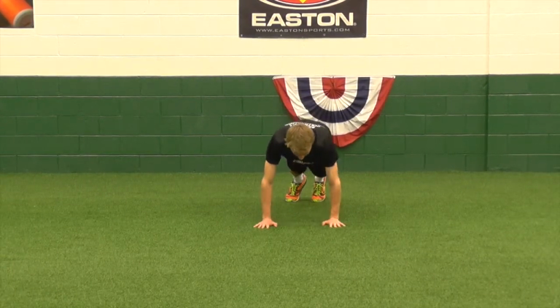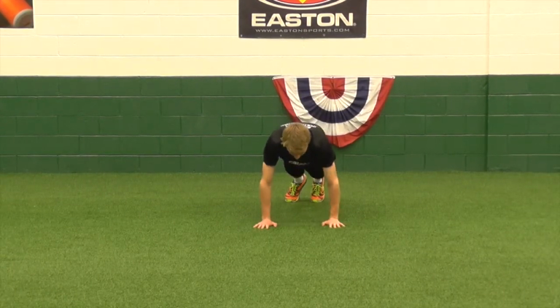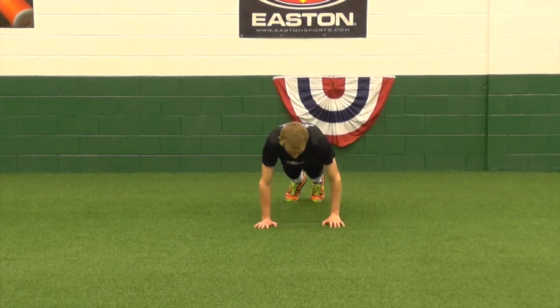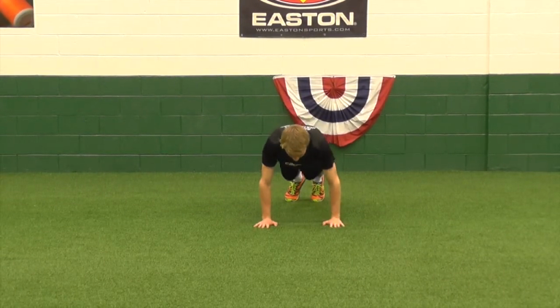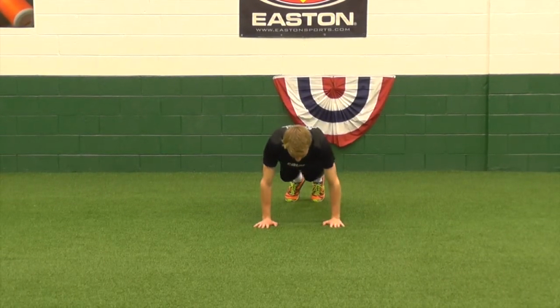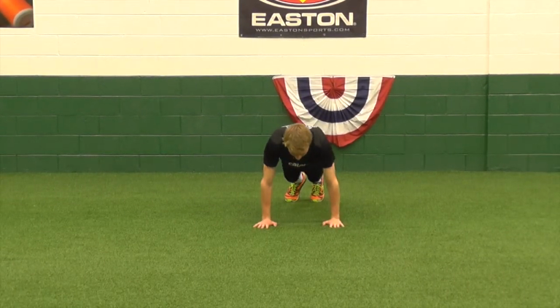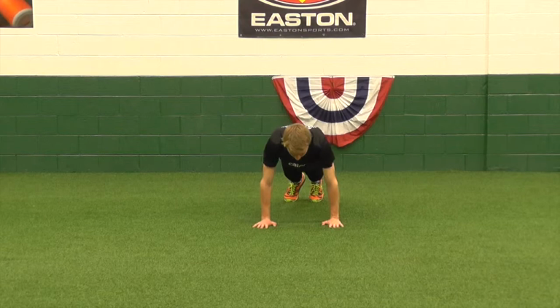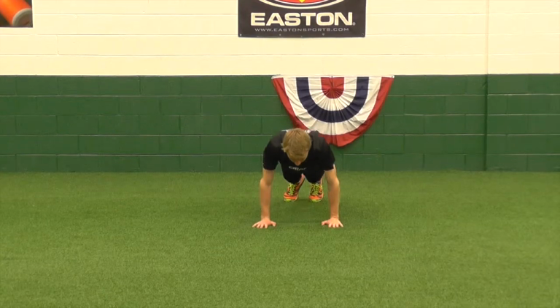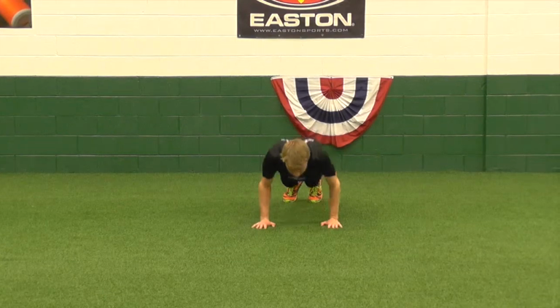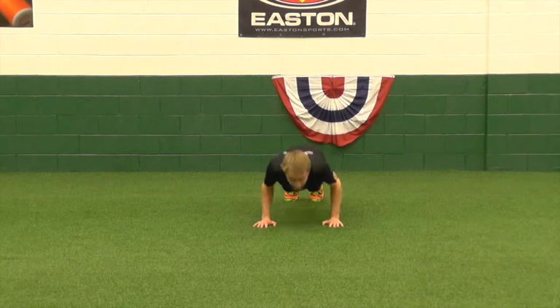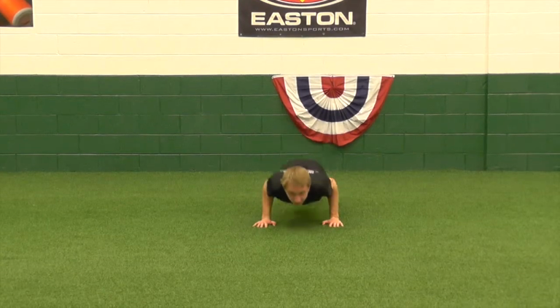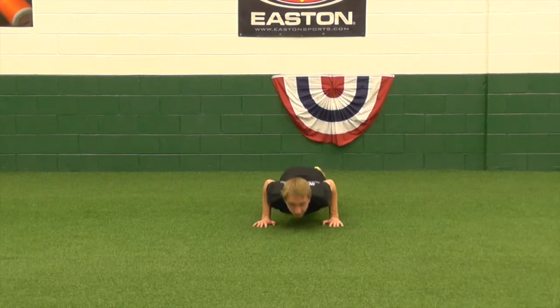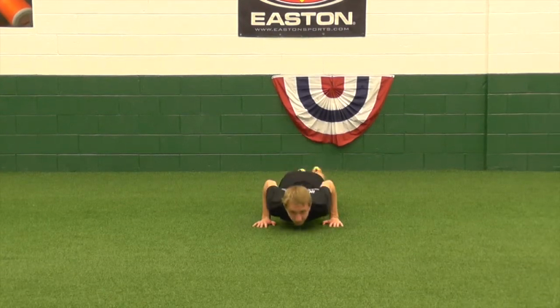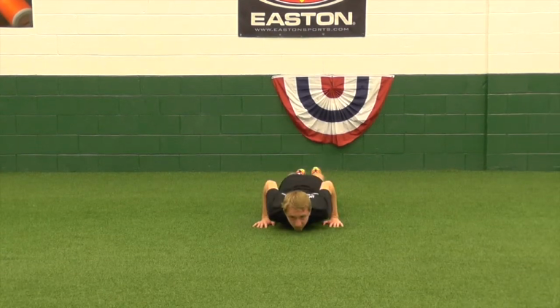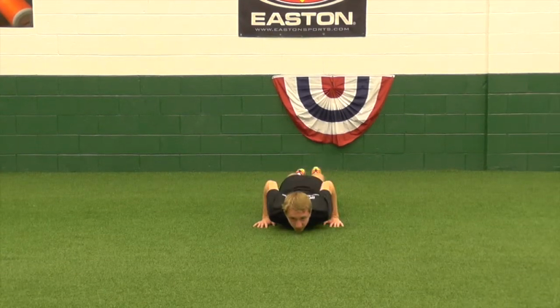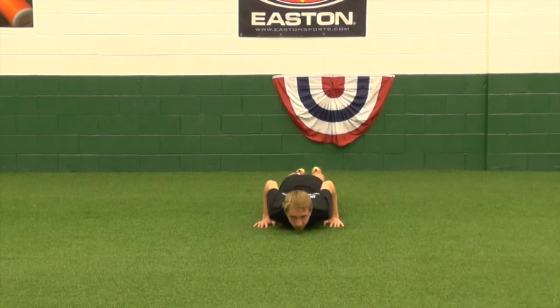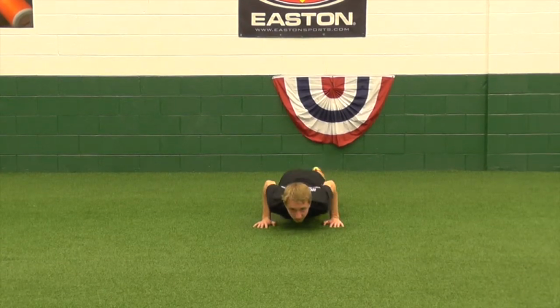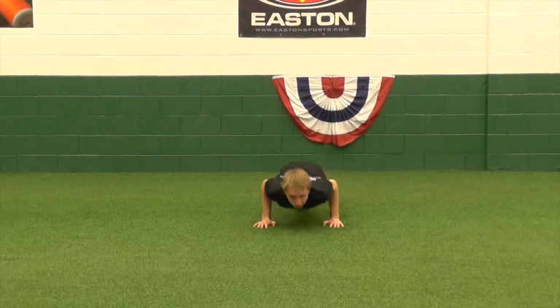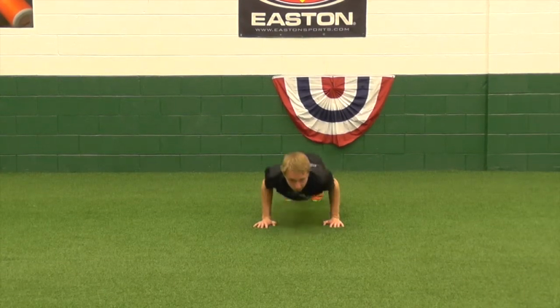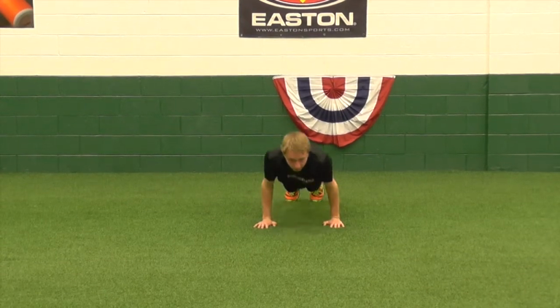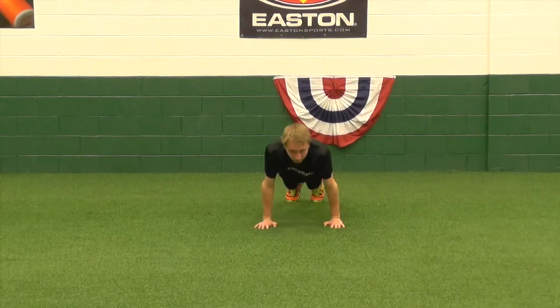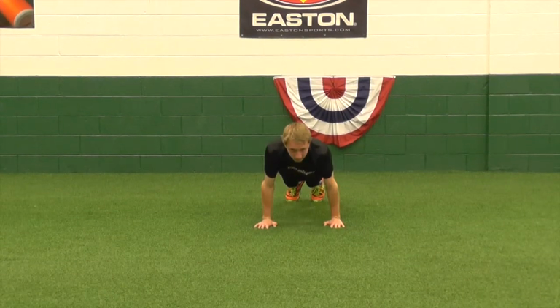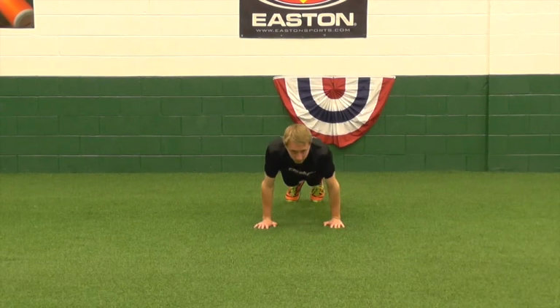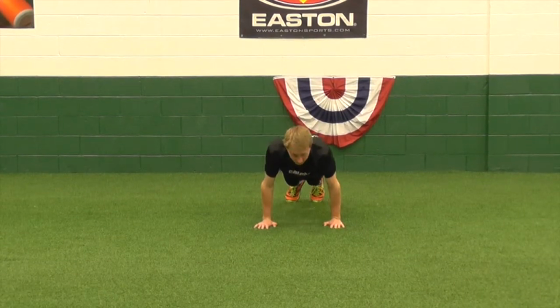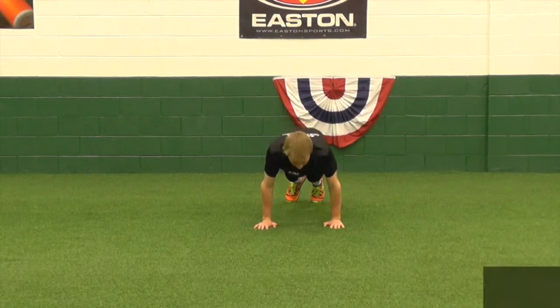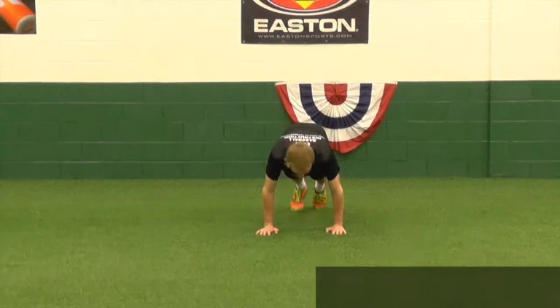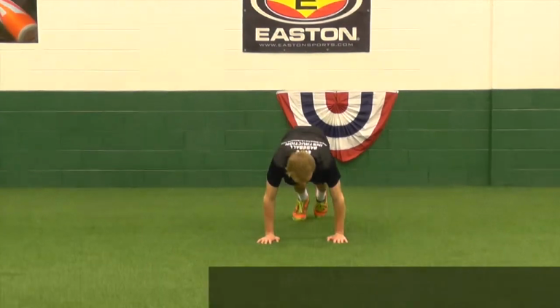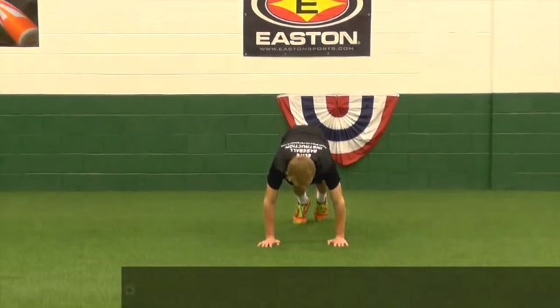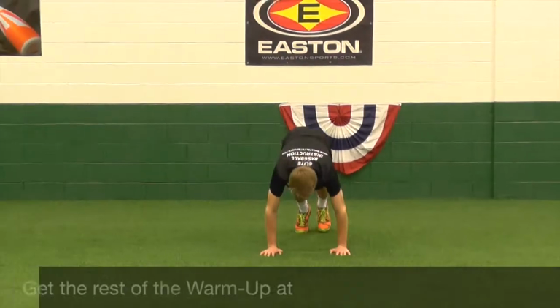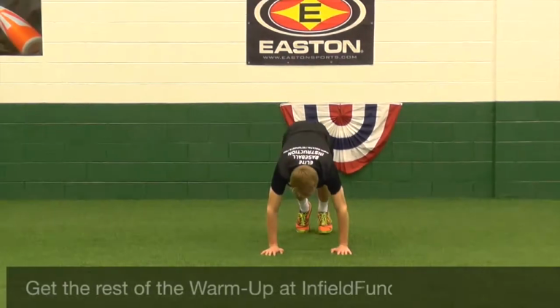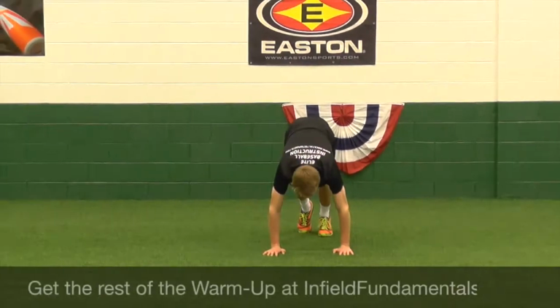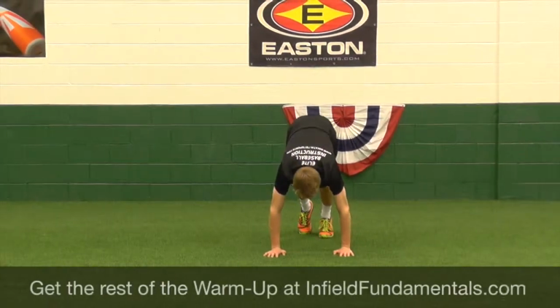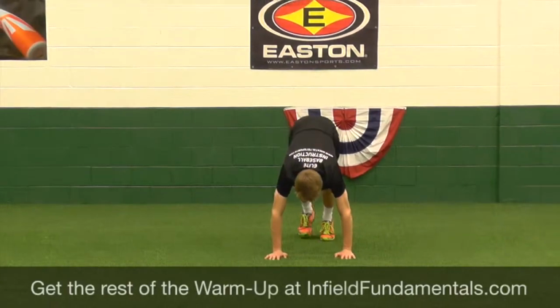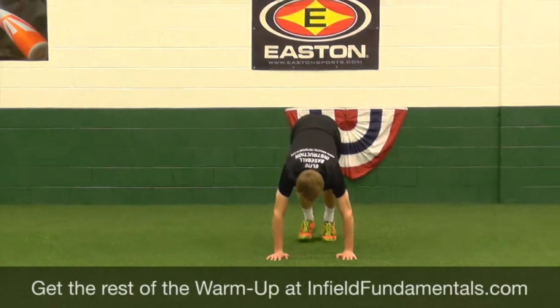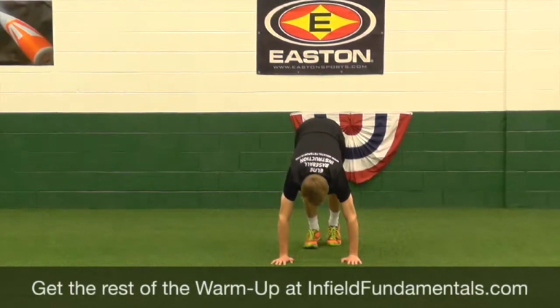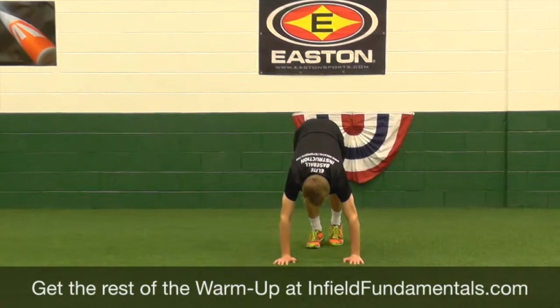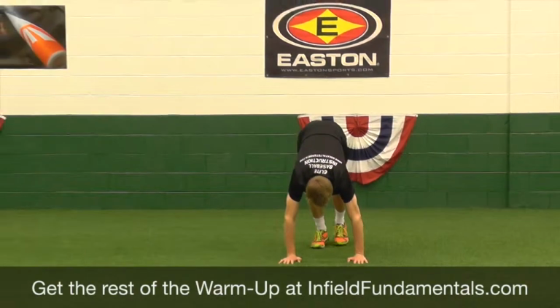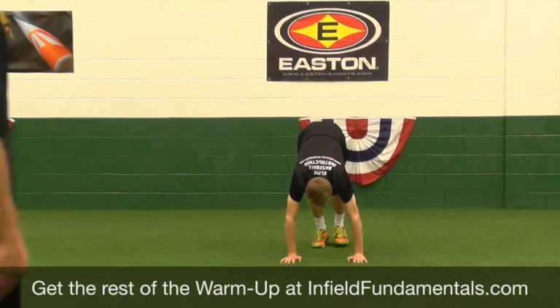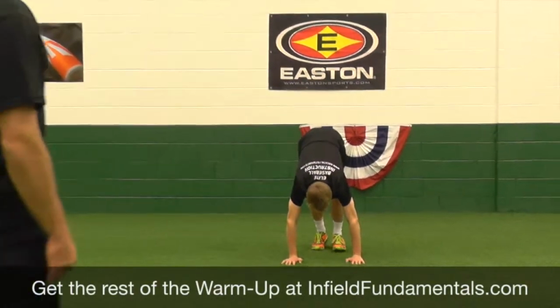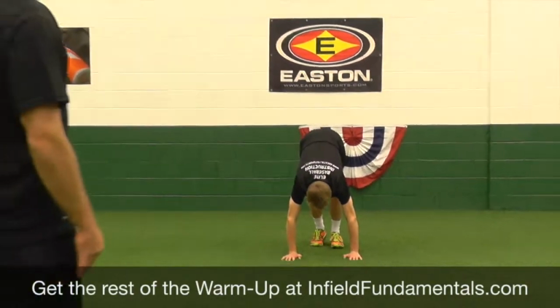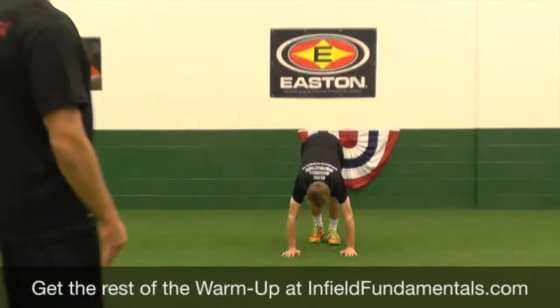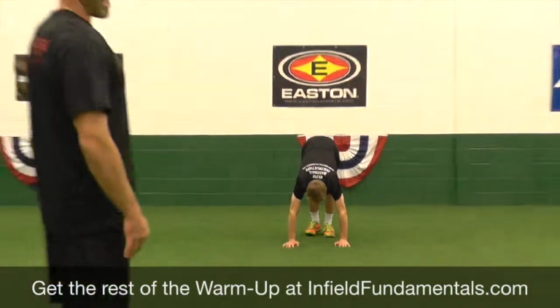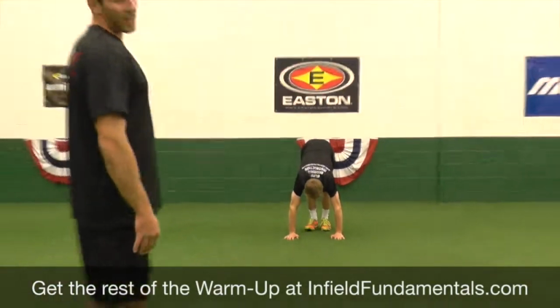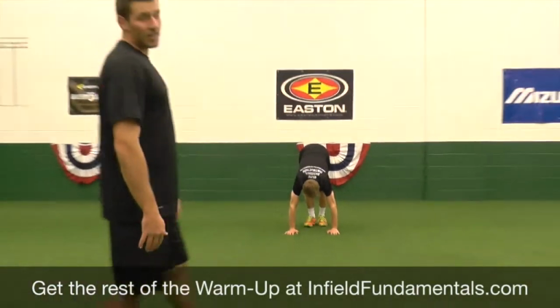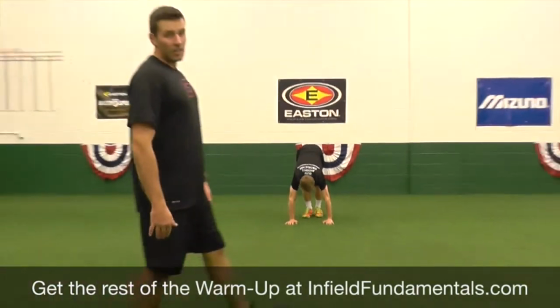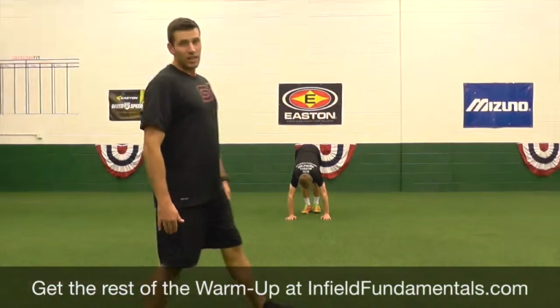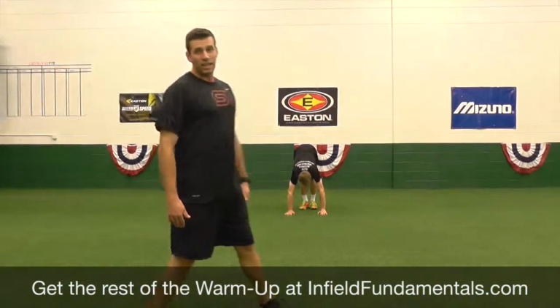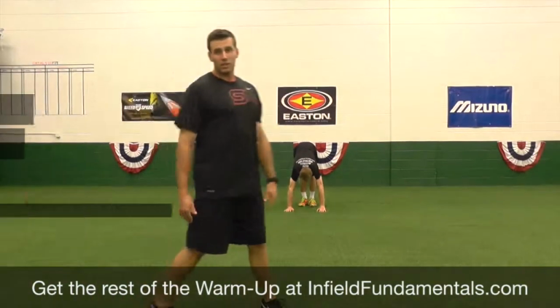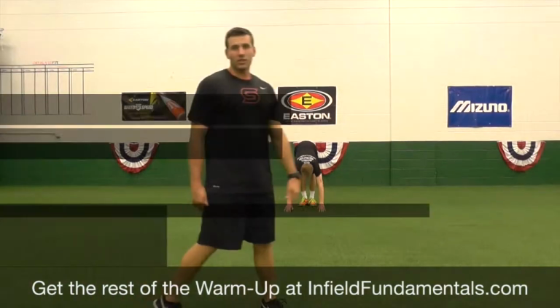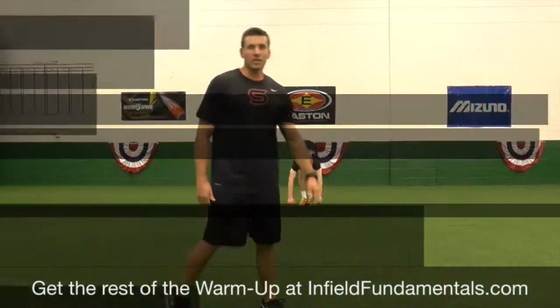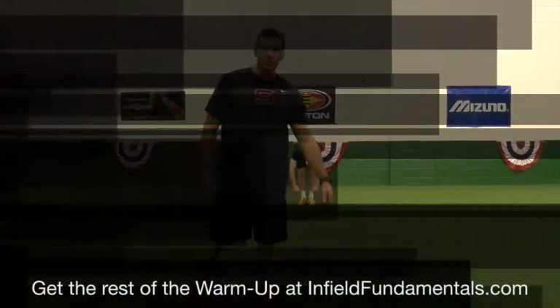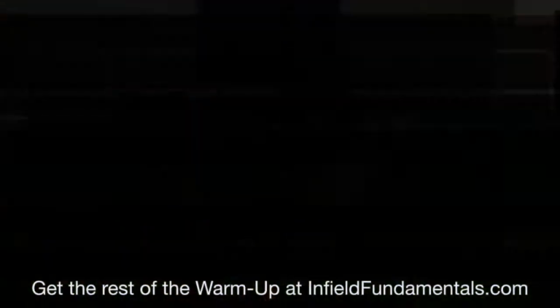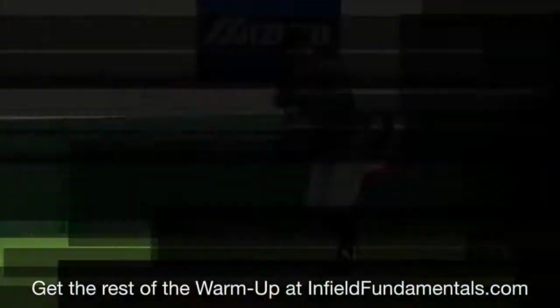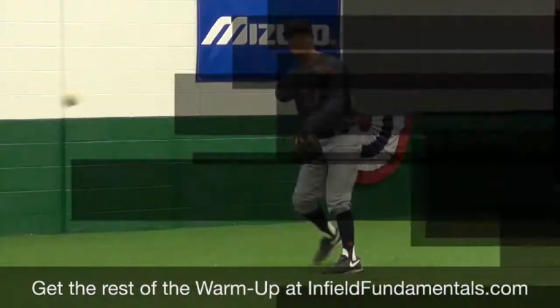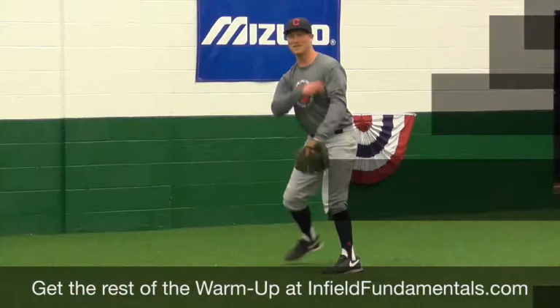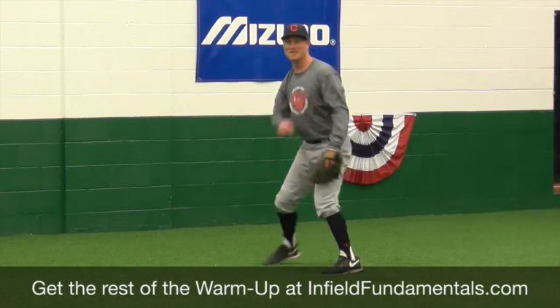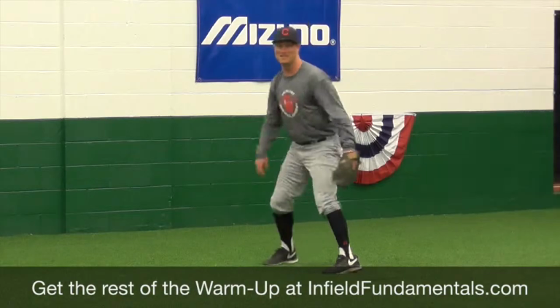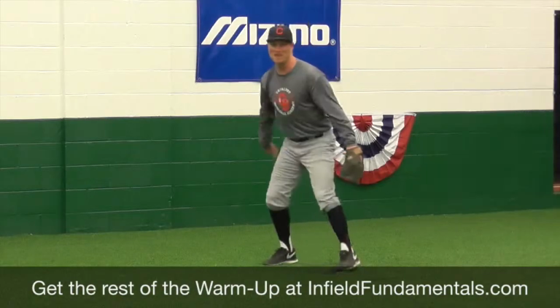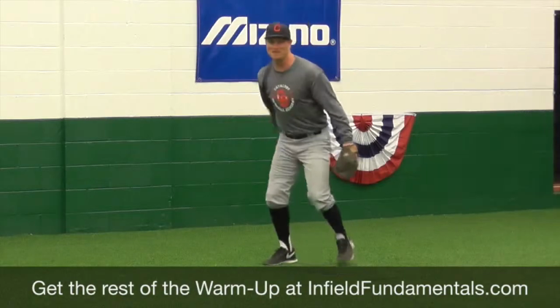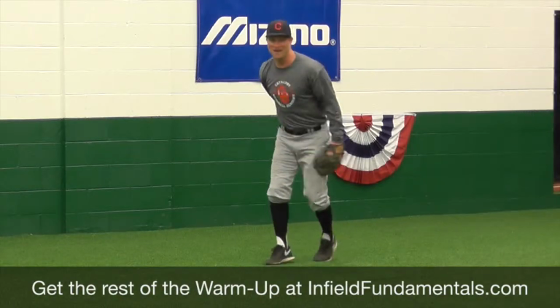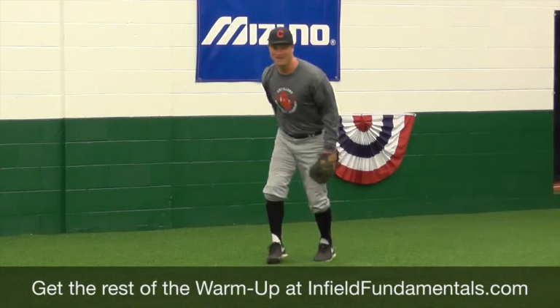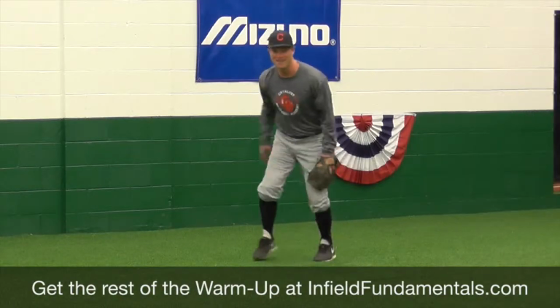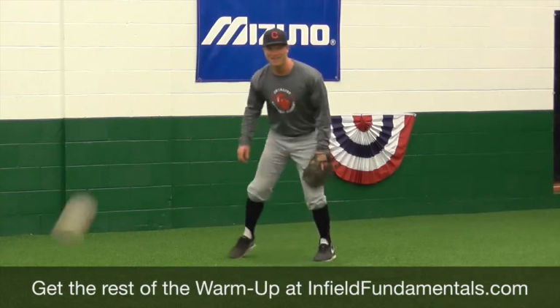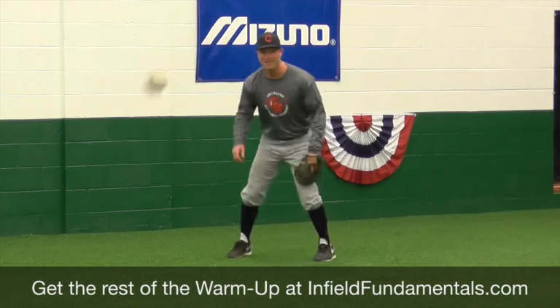Very nice Peyton. And one more right there. Very well done. And that is your inchworm.